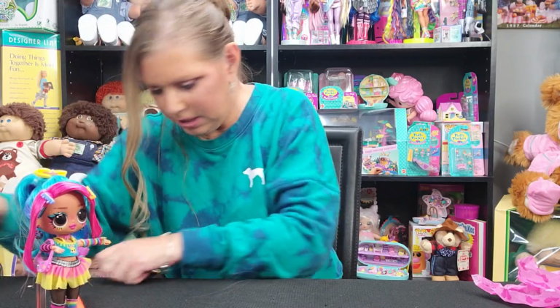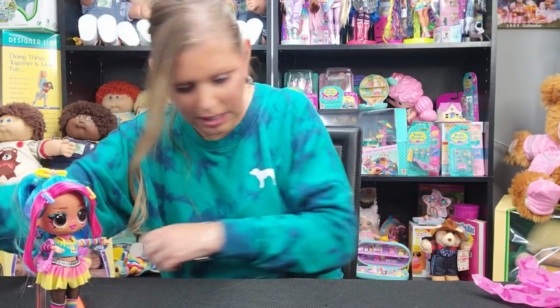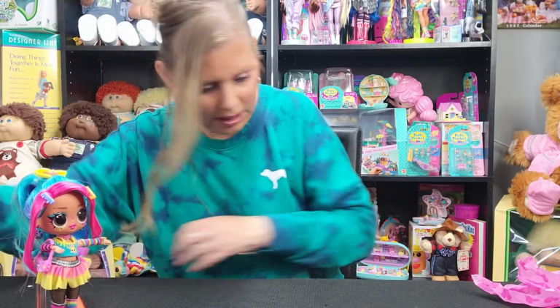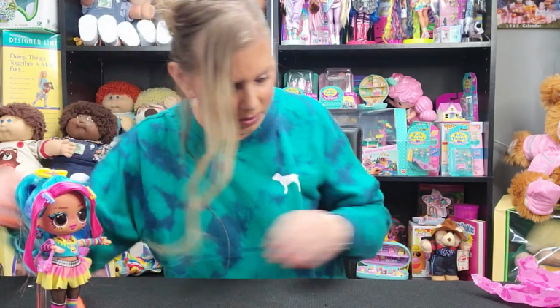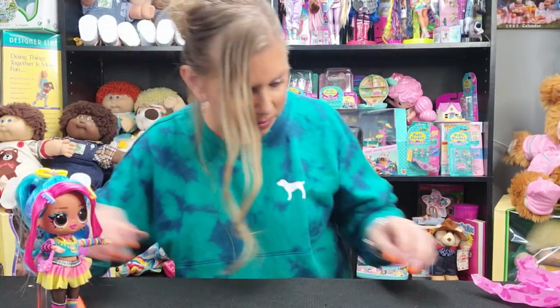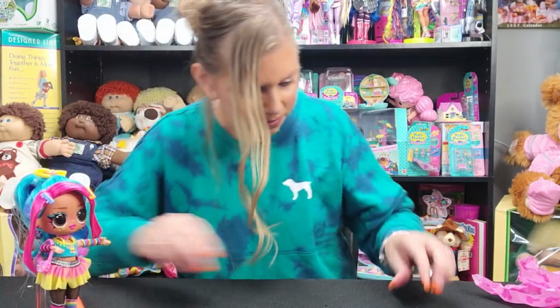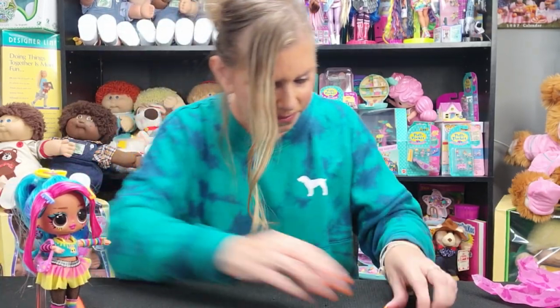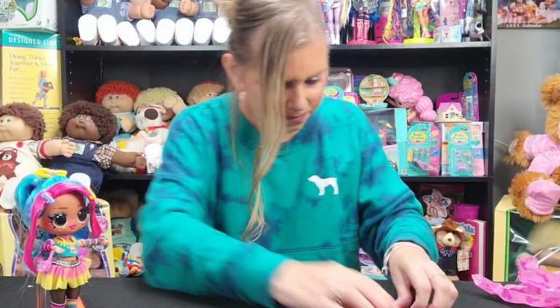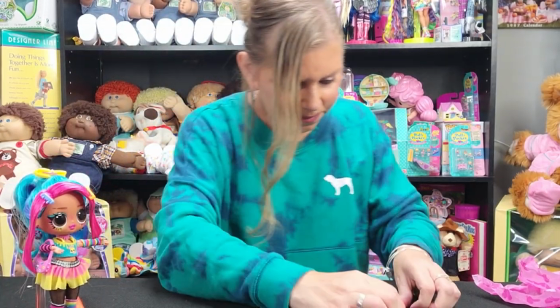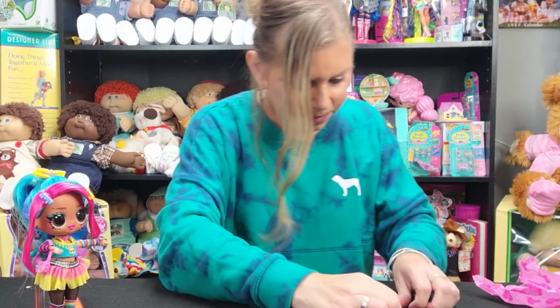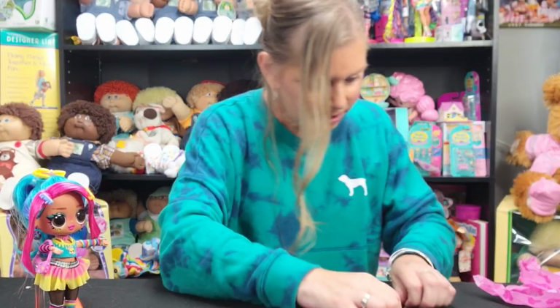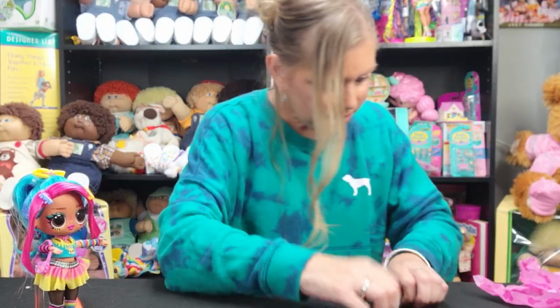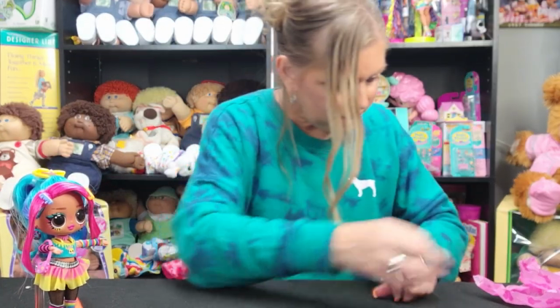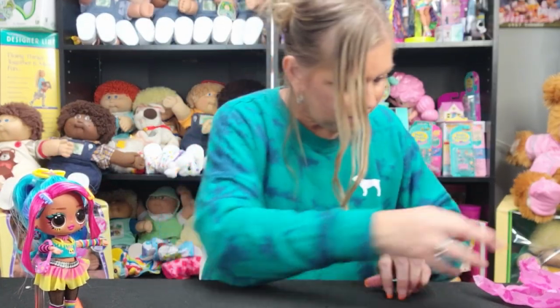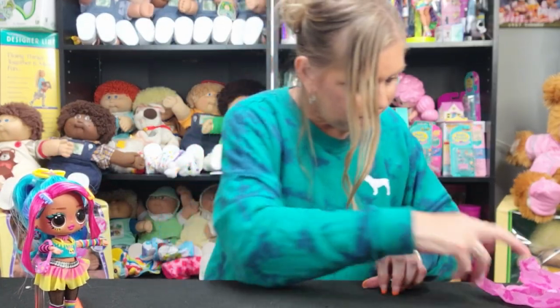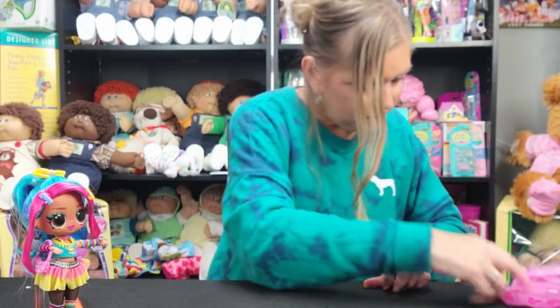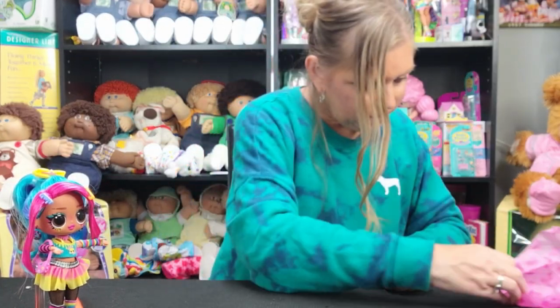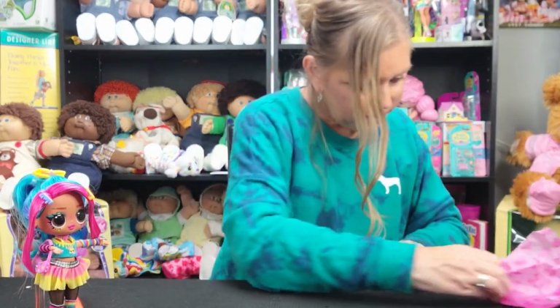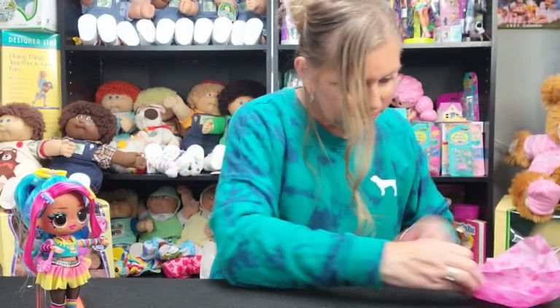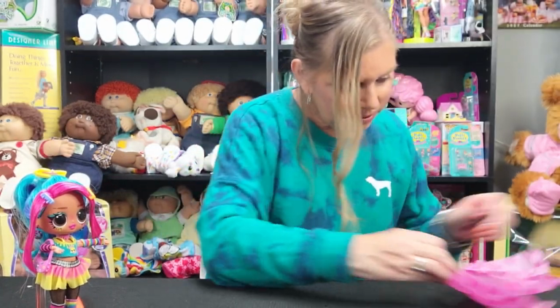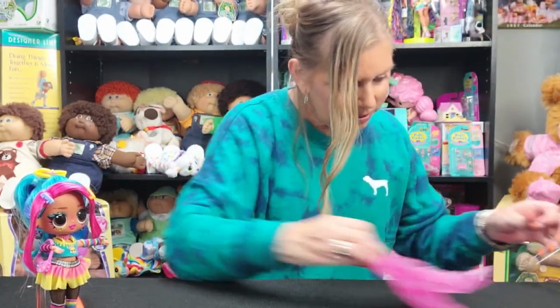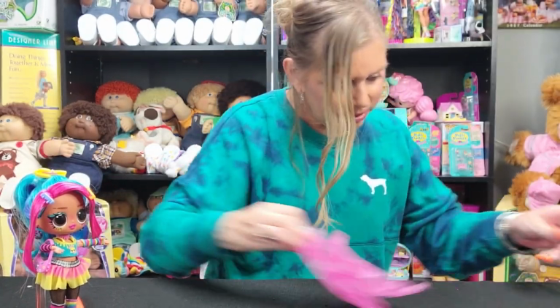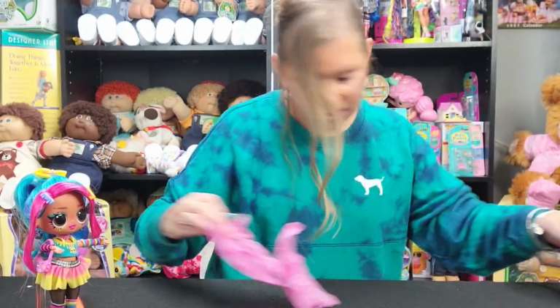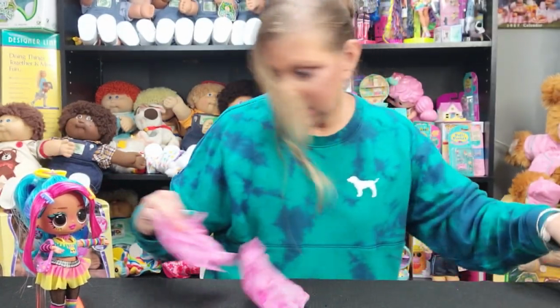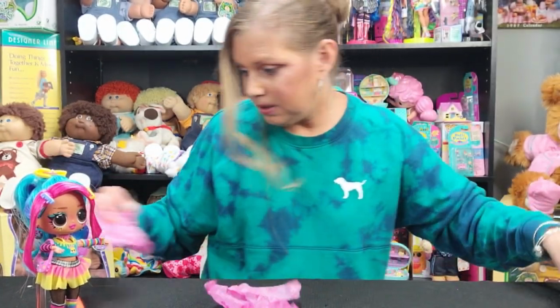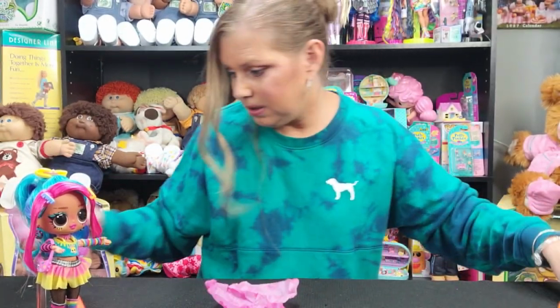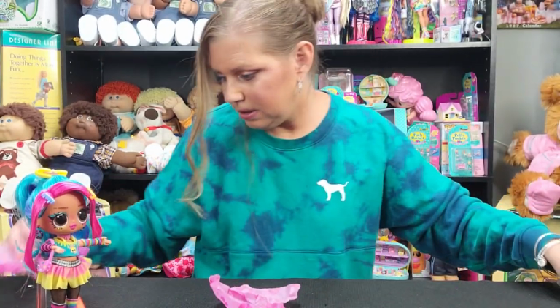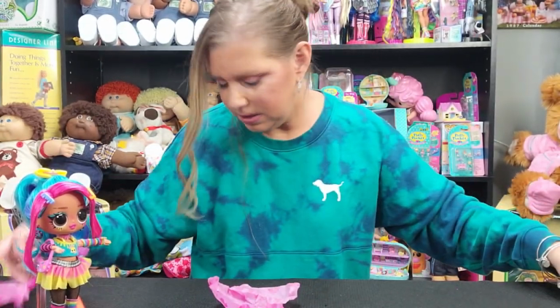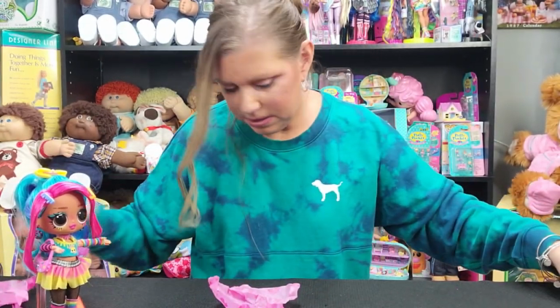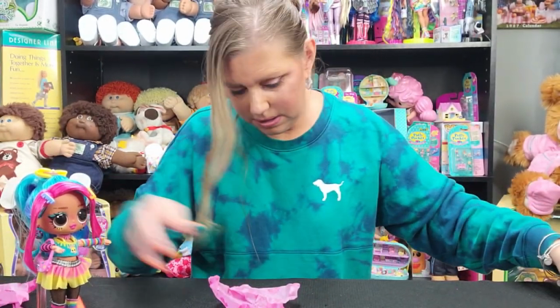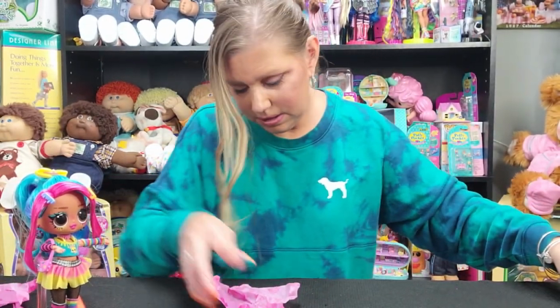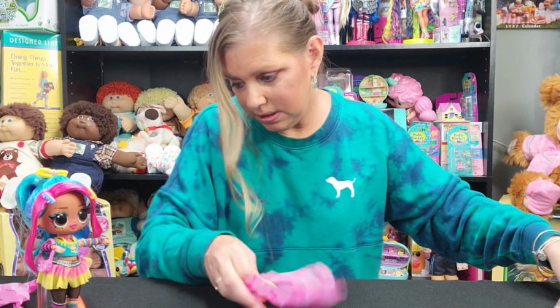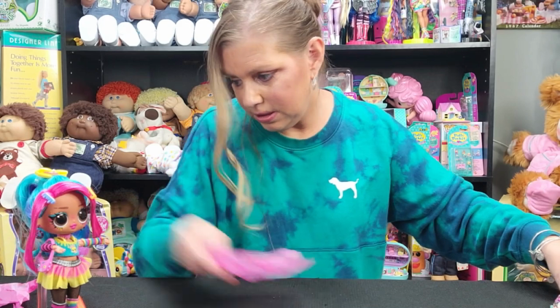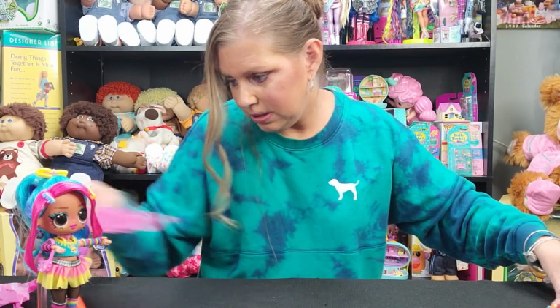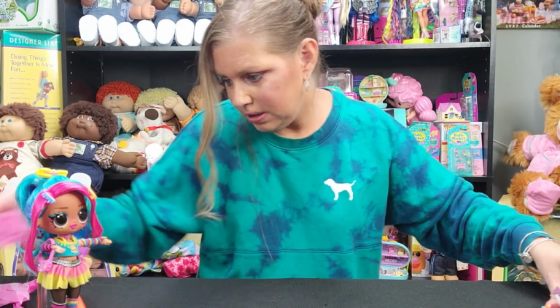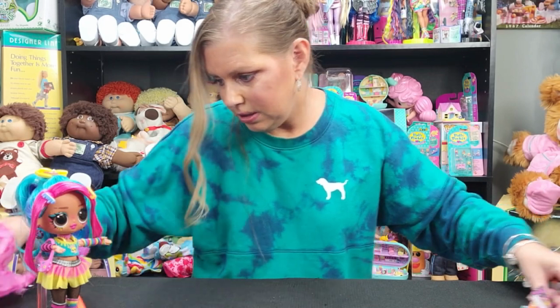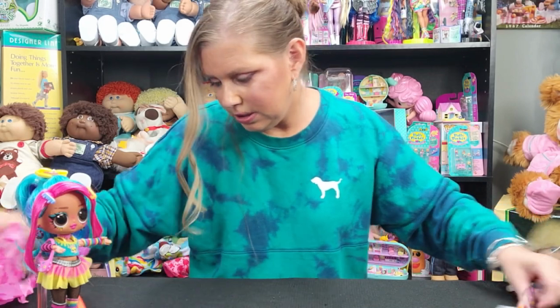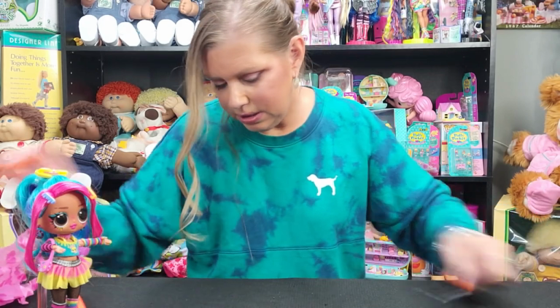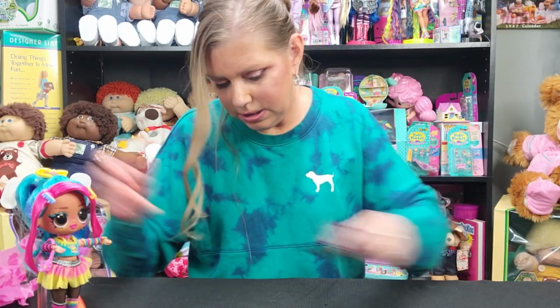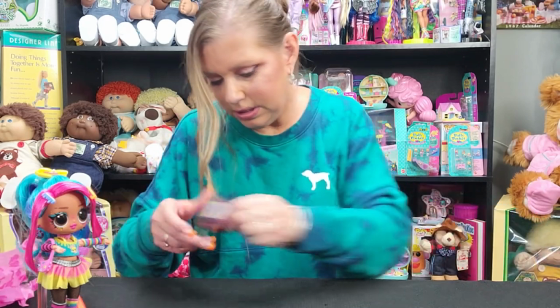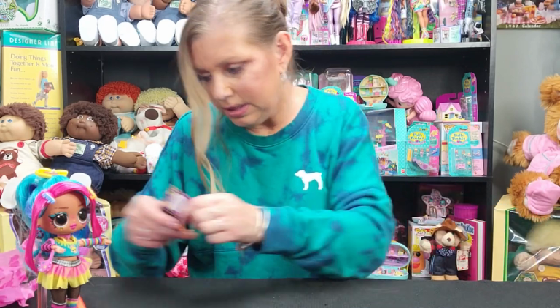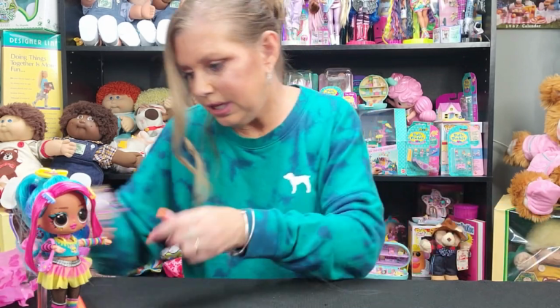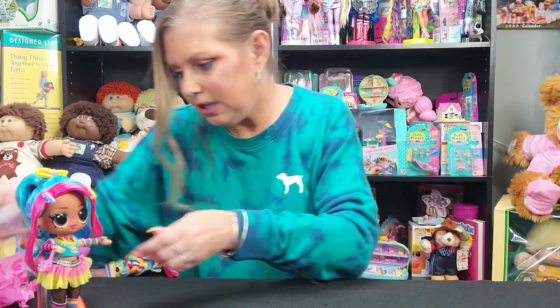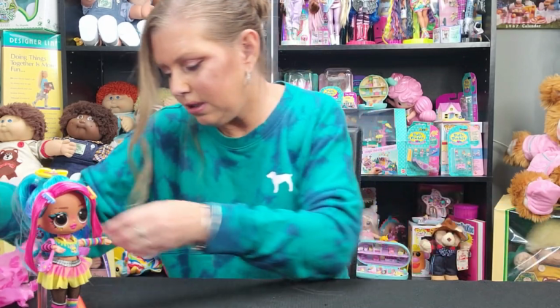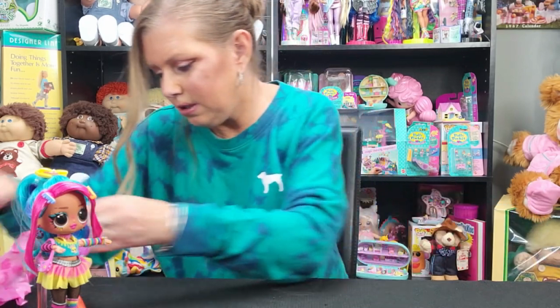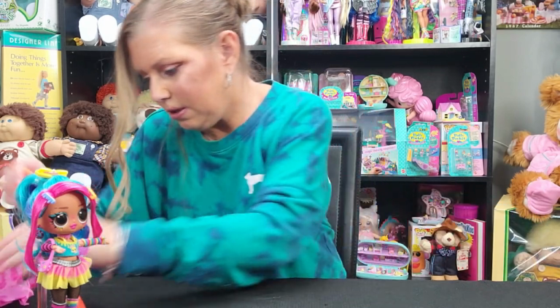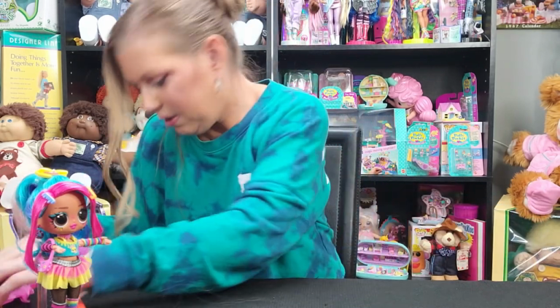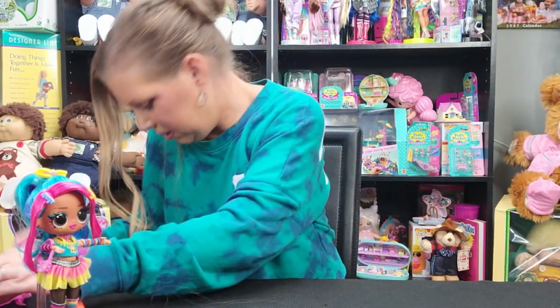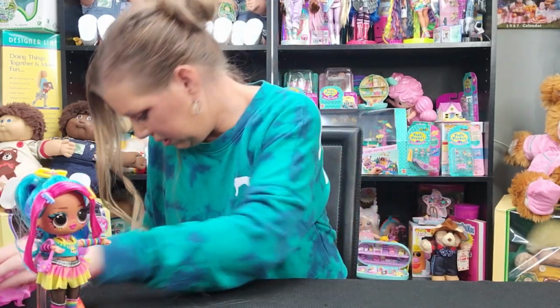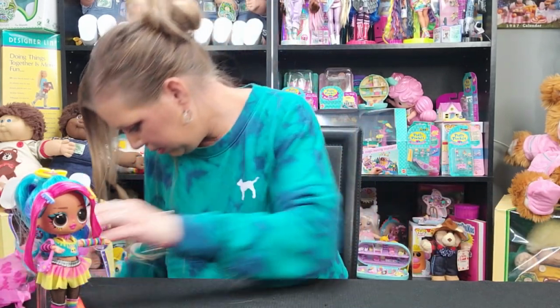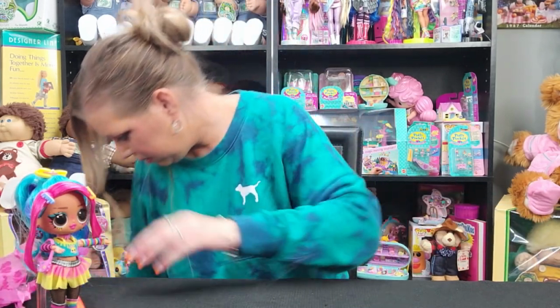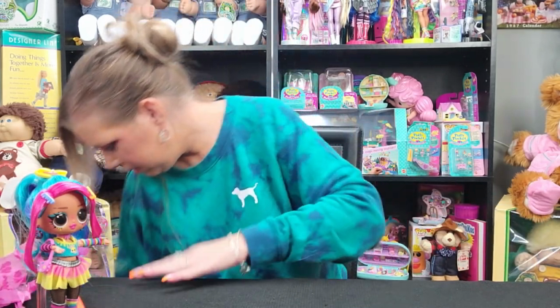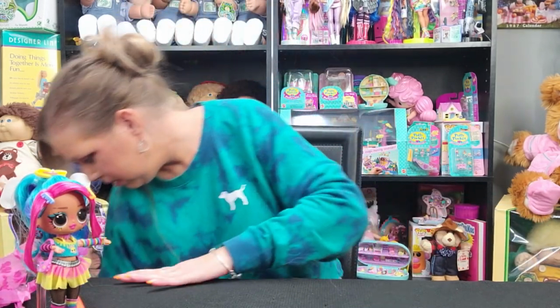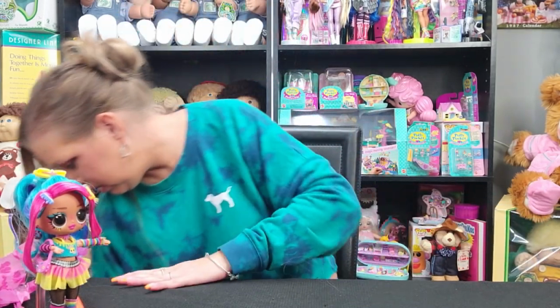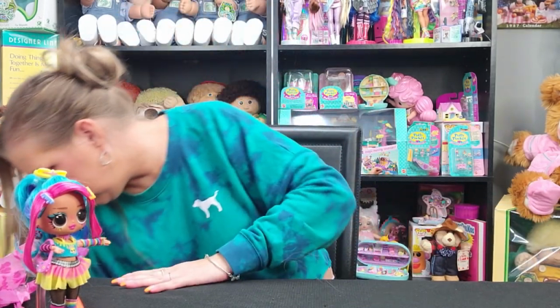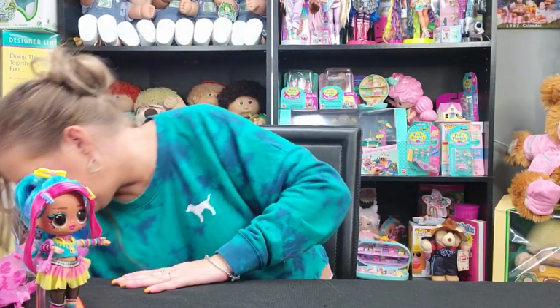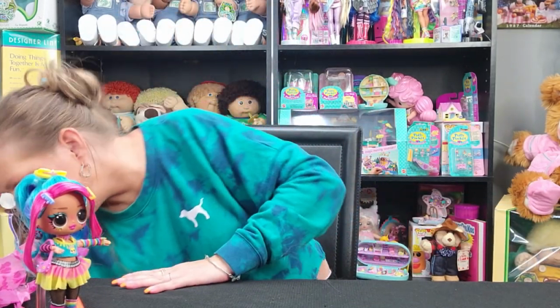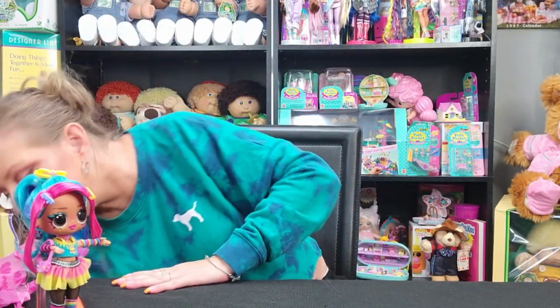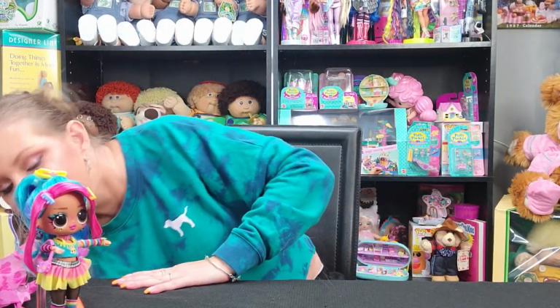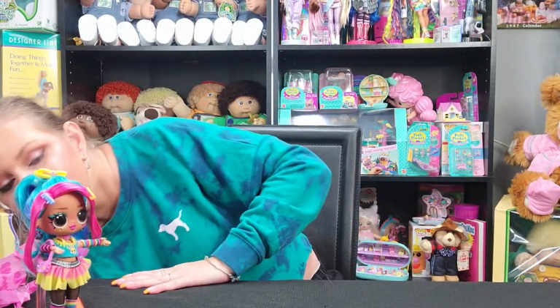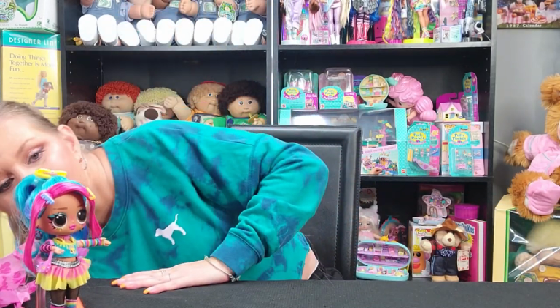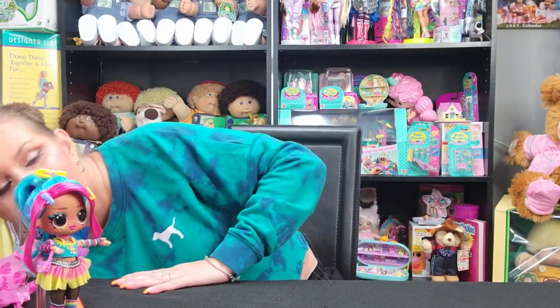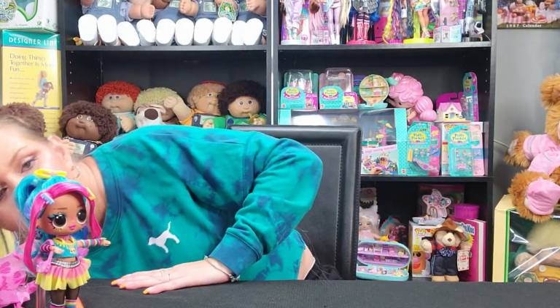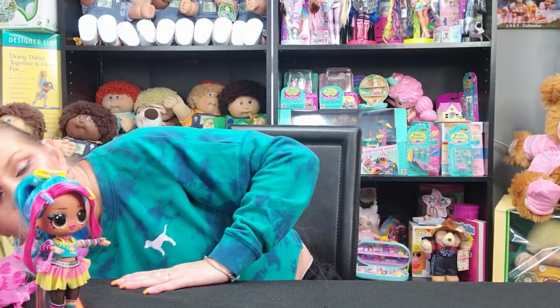Now we are going to take a look at Miss Nia.